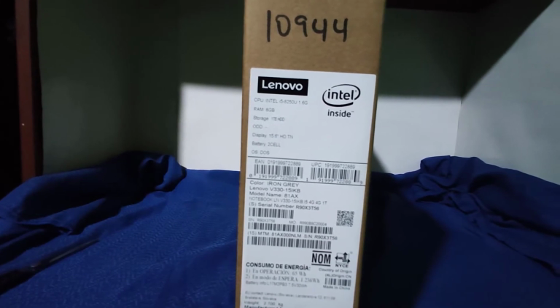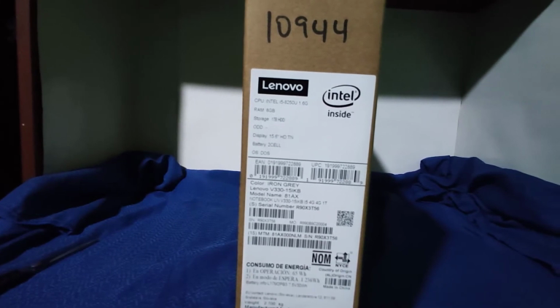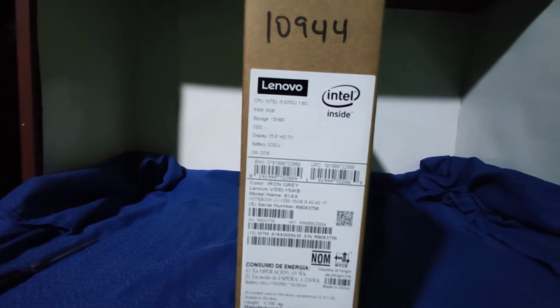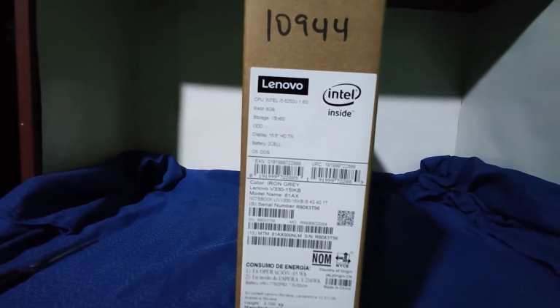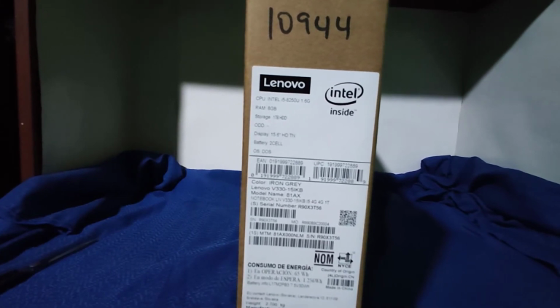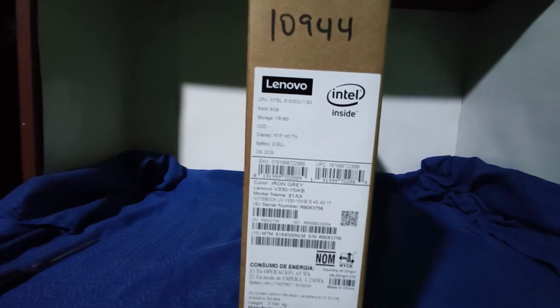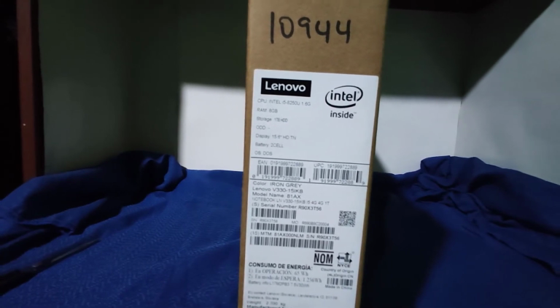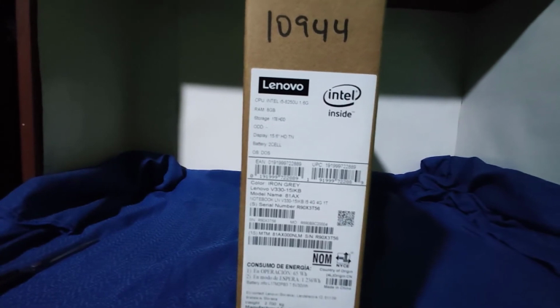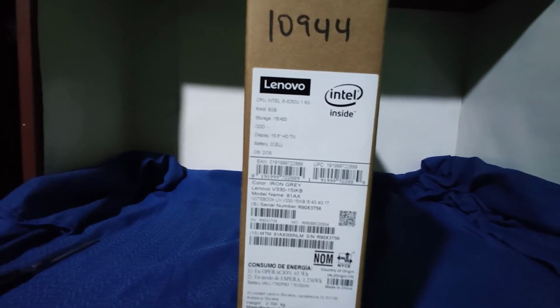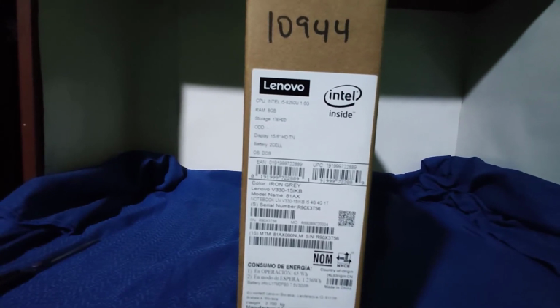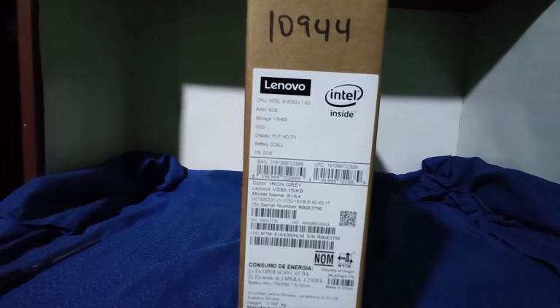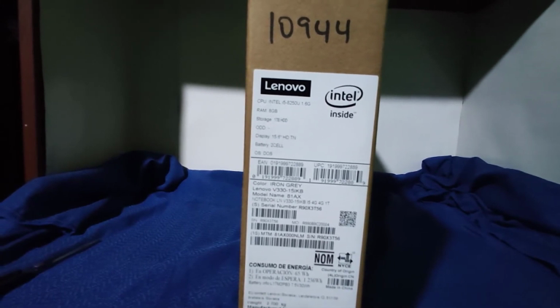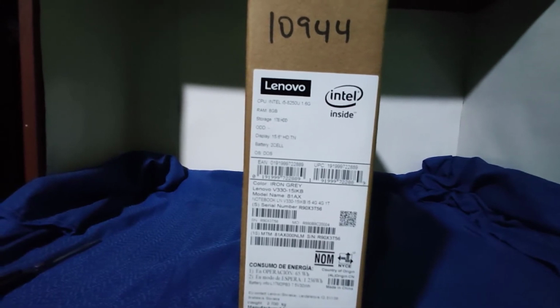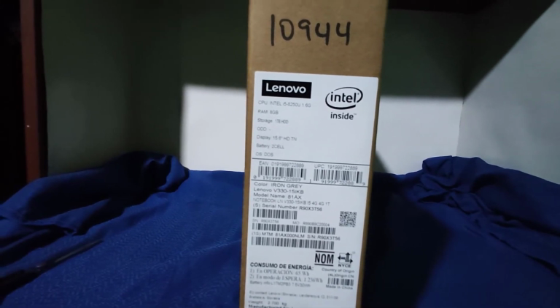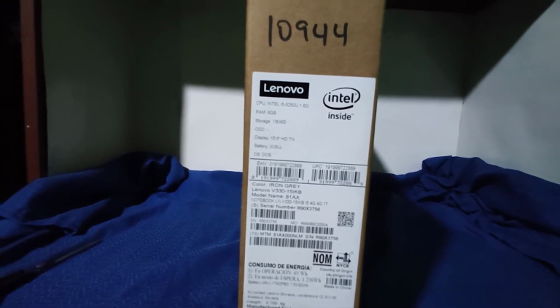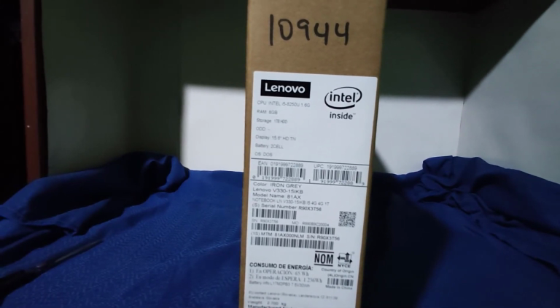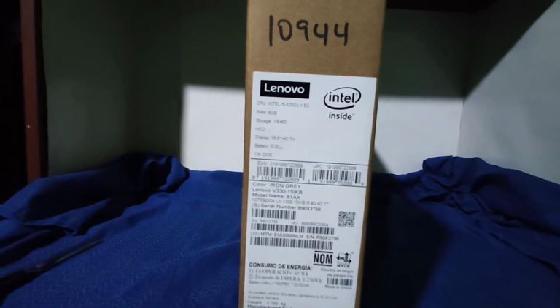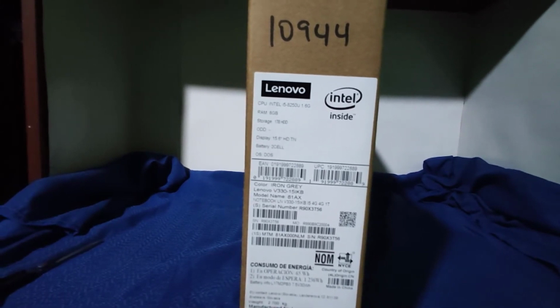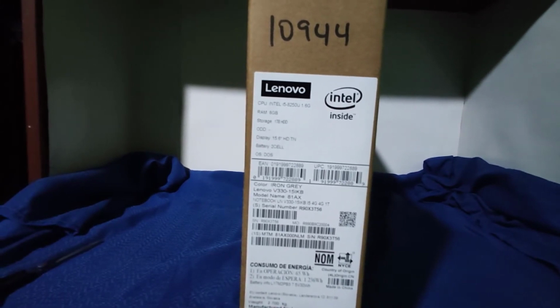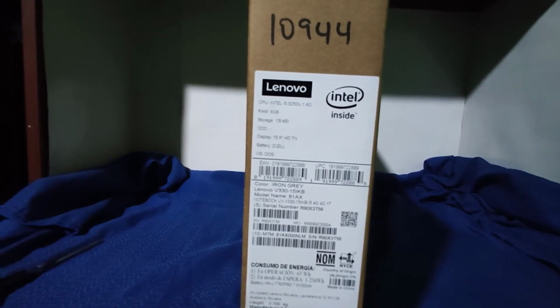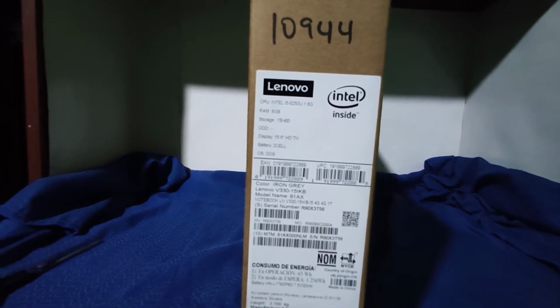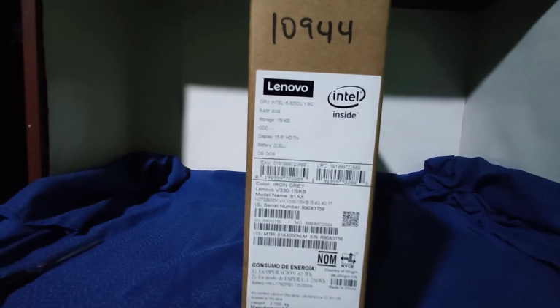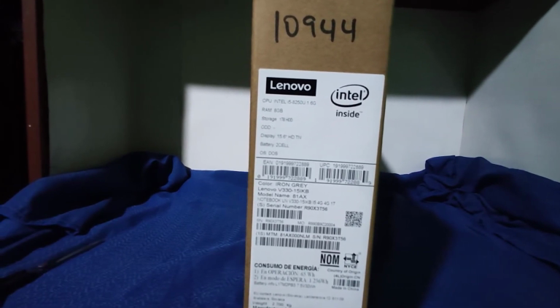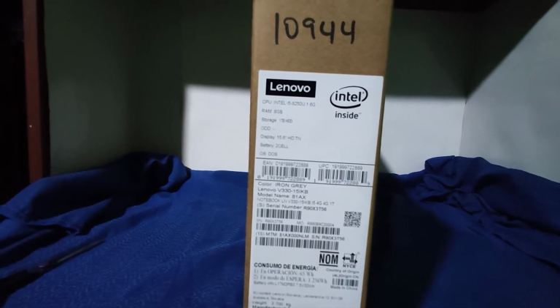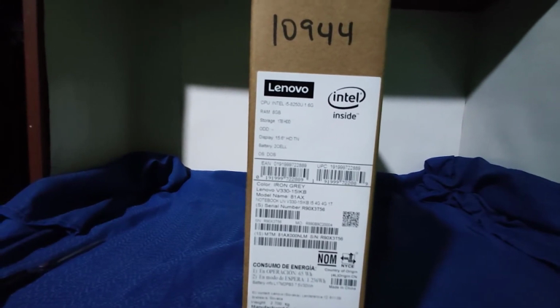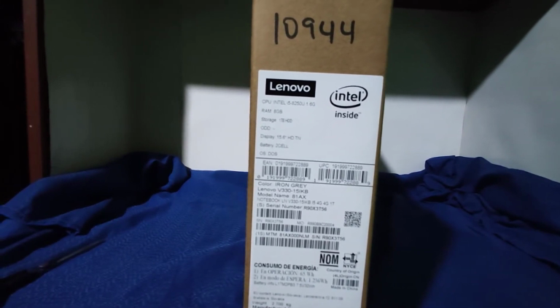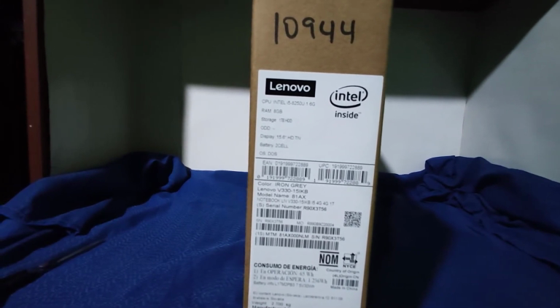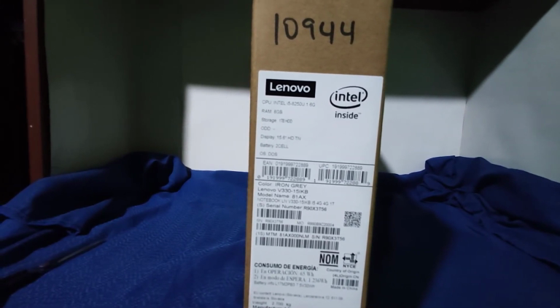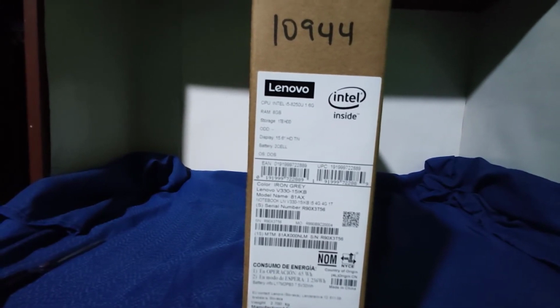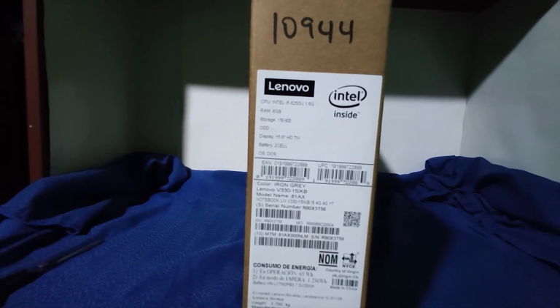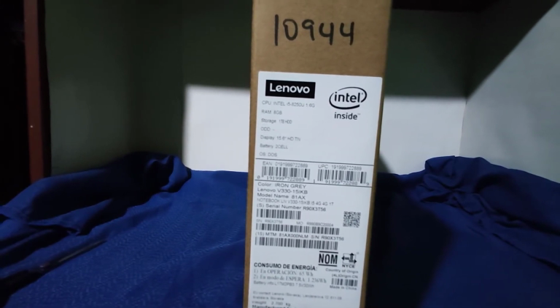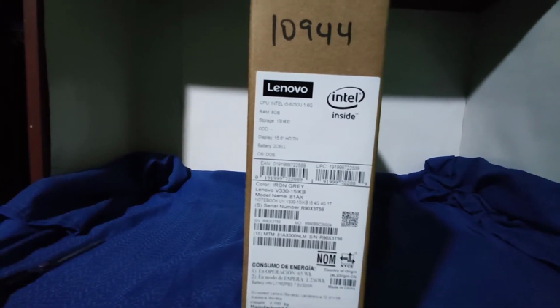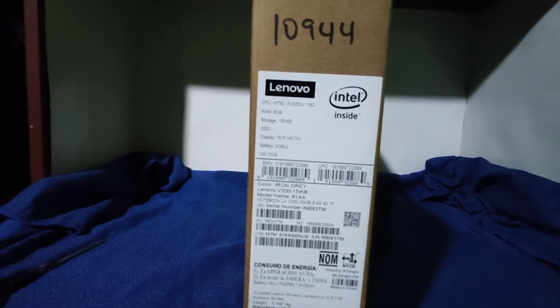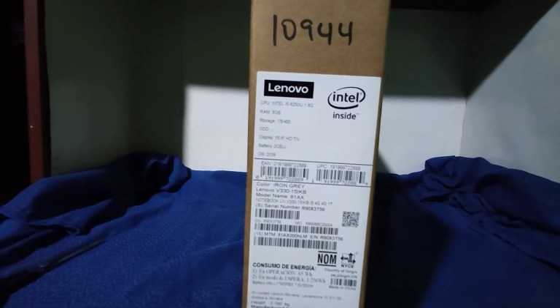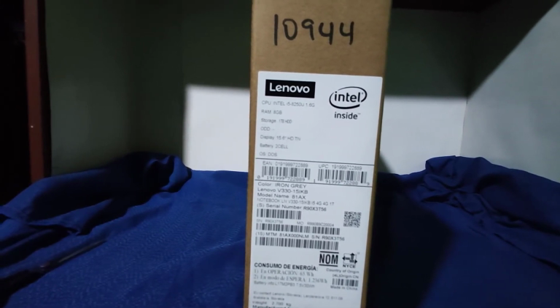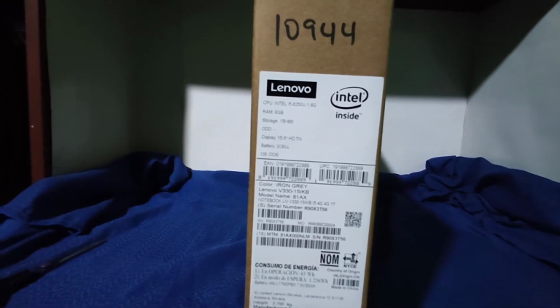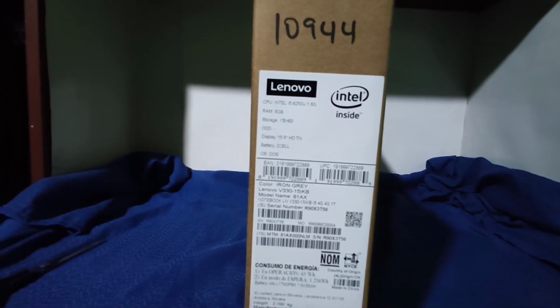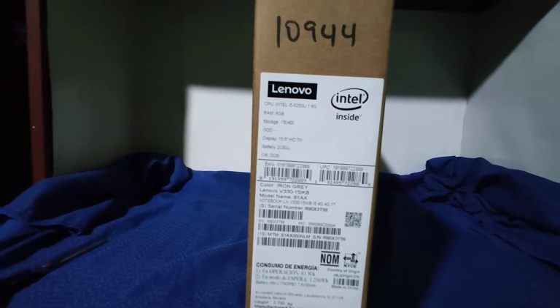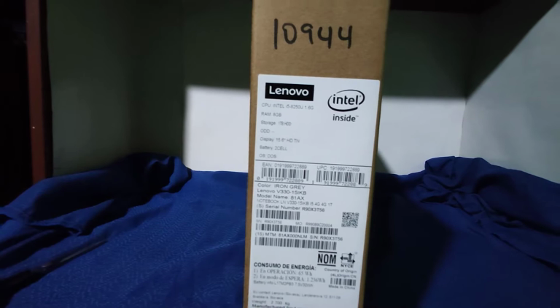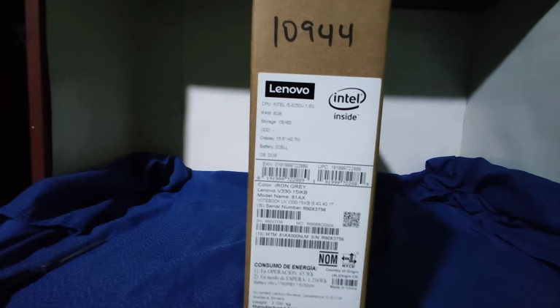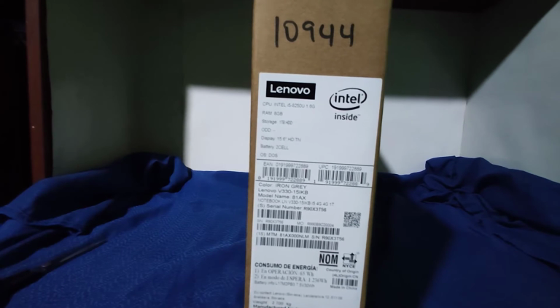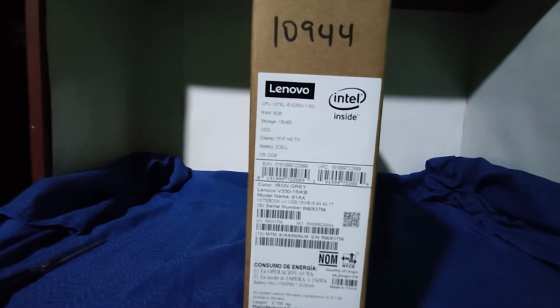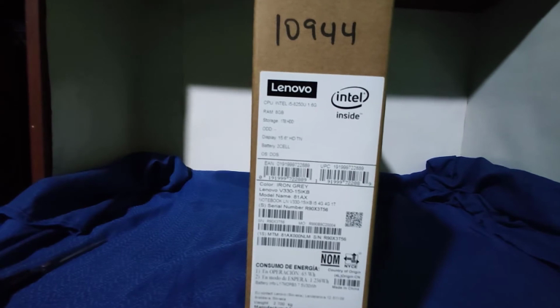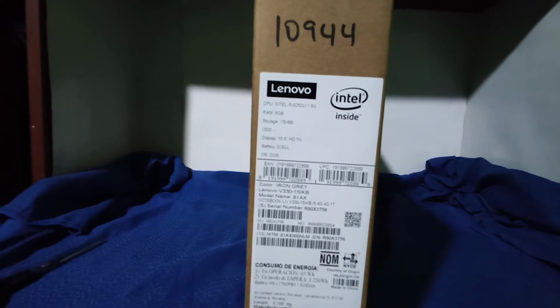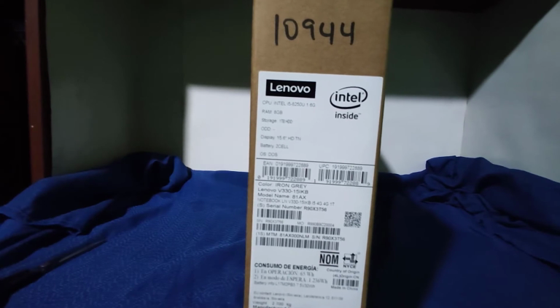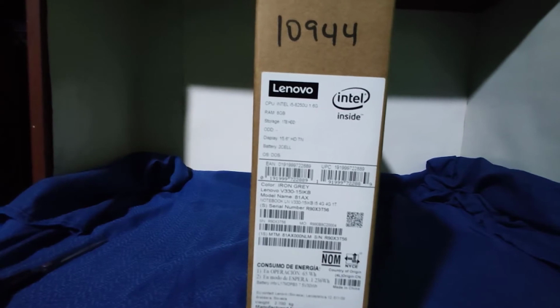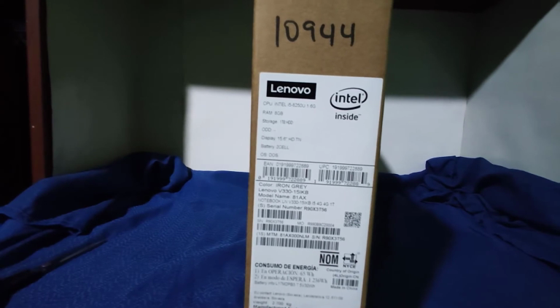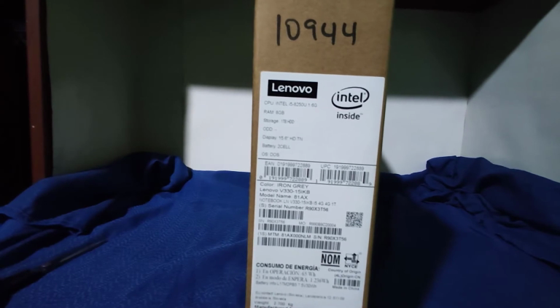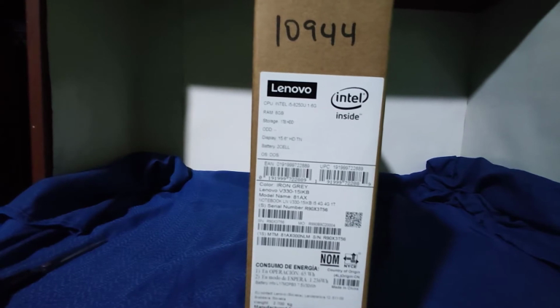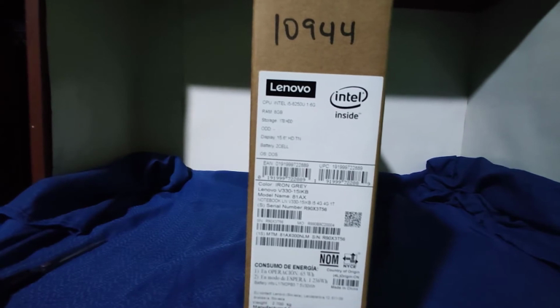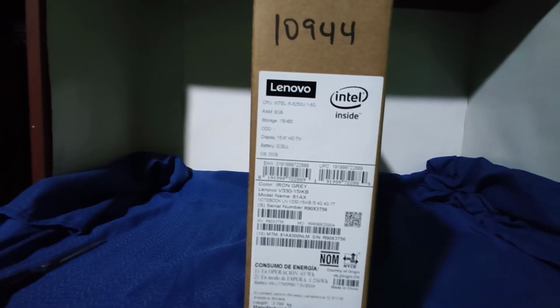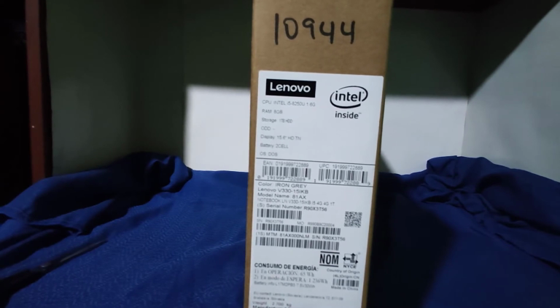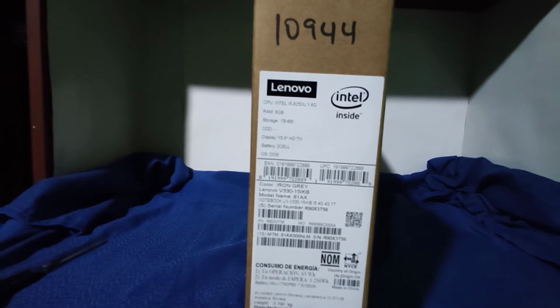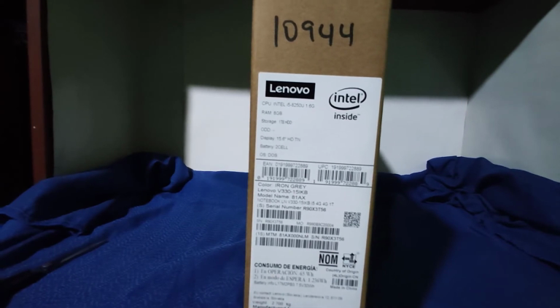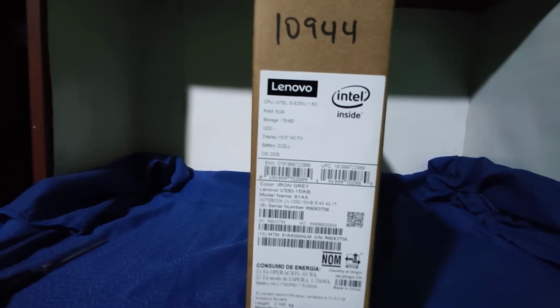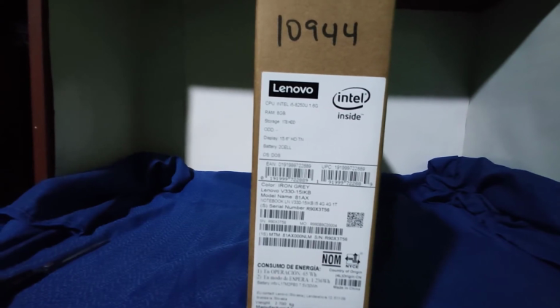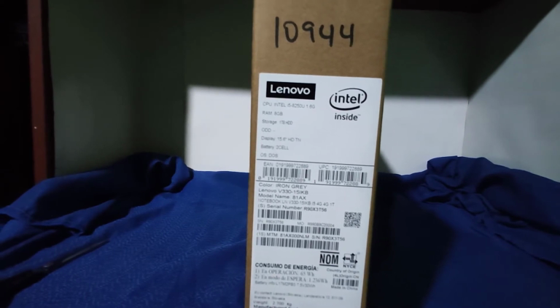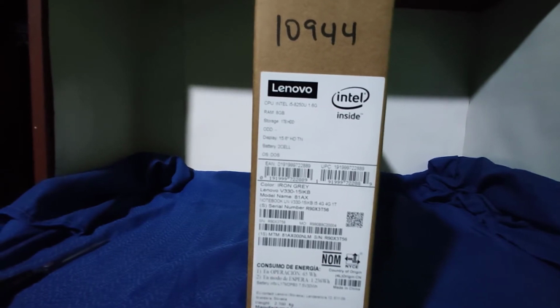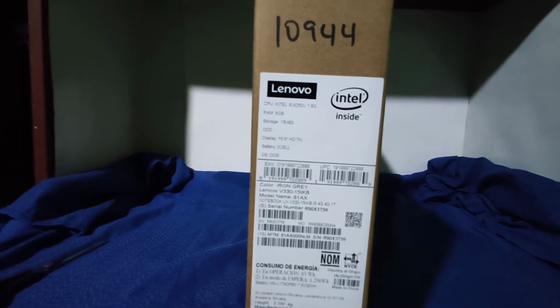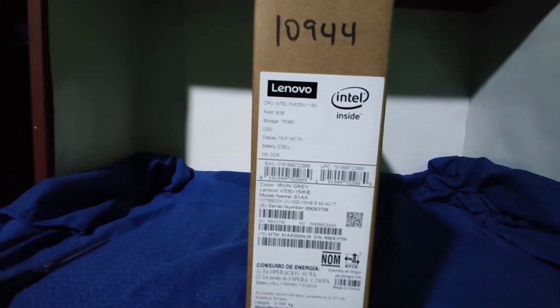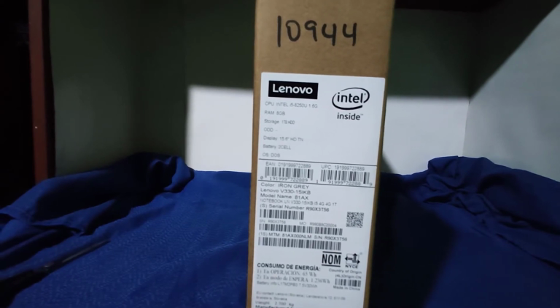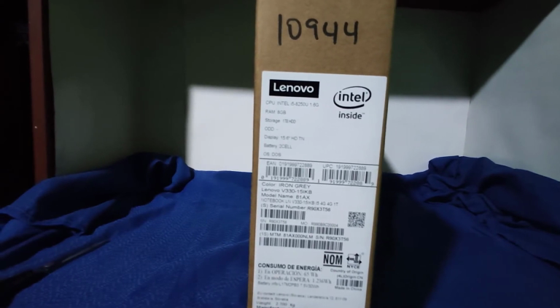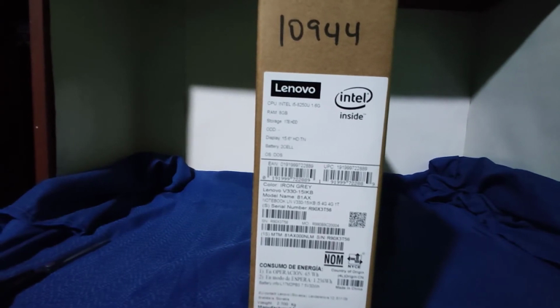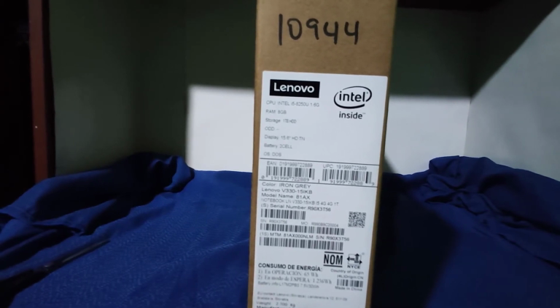La RAM viene de fábrica: 8 GB. El detalle está muy bueno, que tenga 8 GB de fábrica. ¿Le puedes añadir más? Sí.